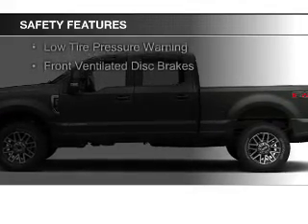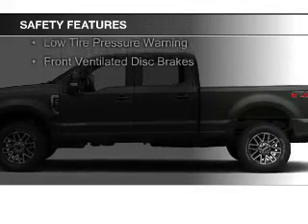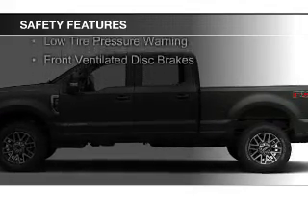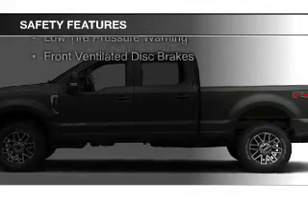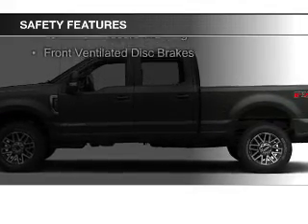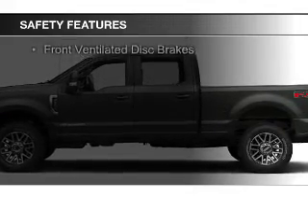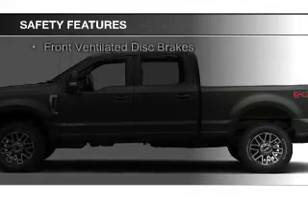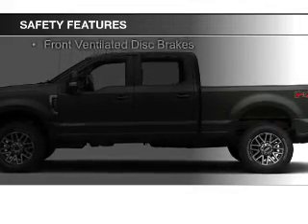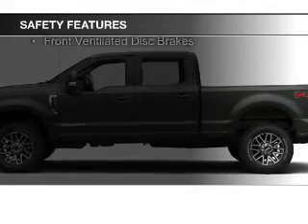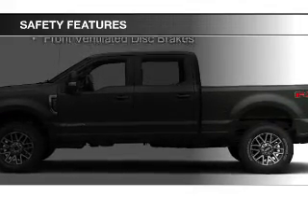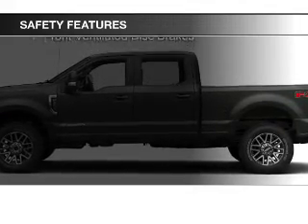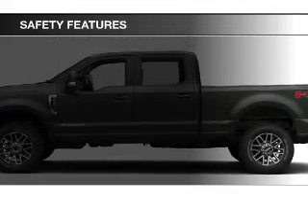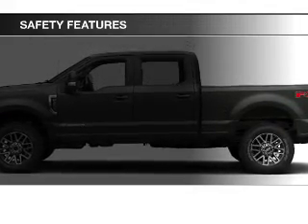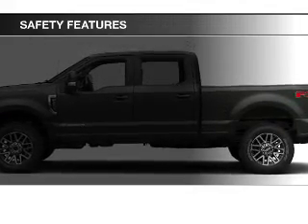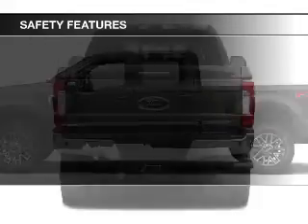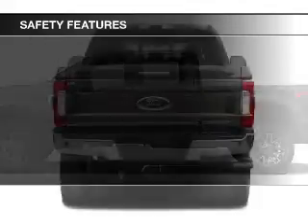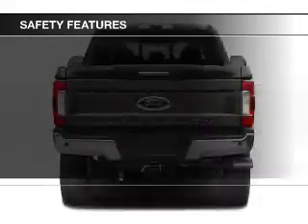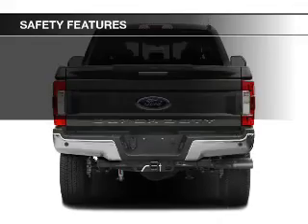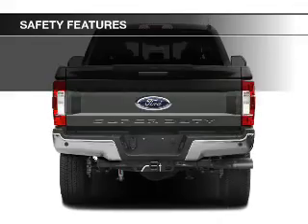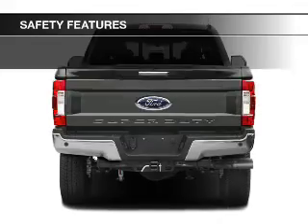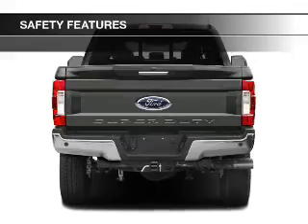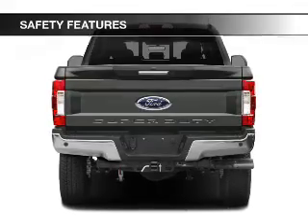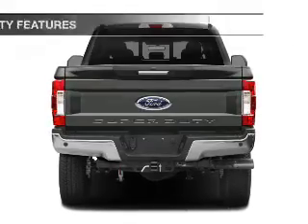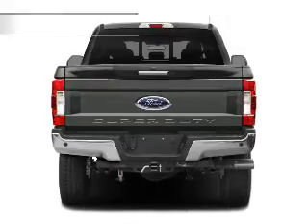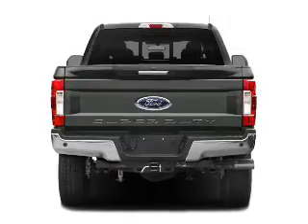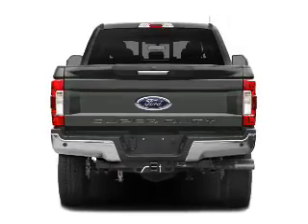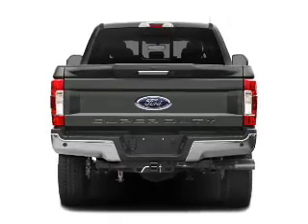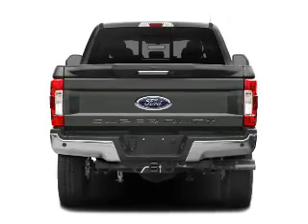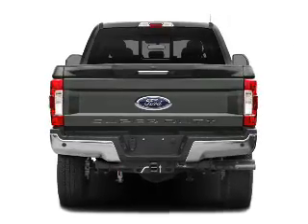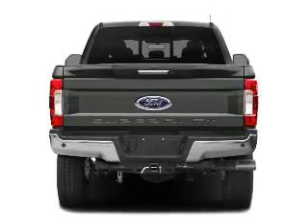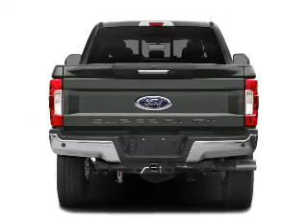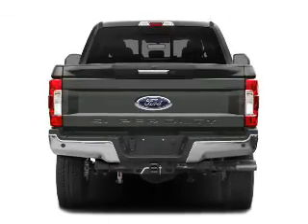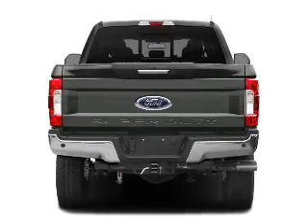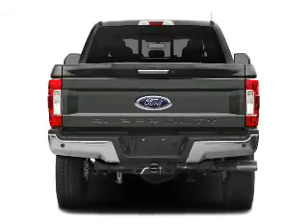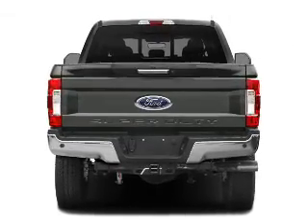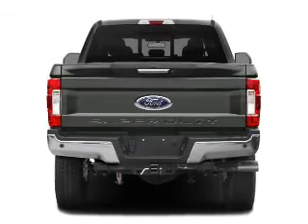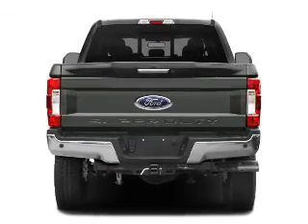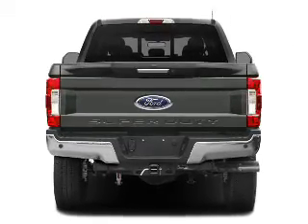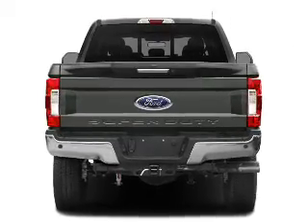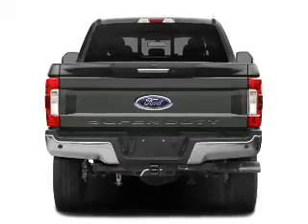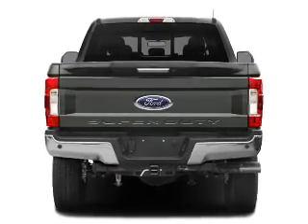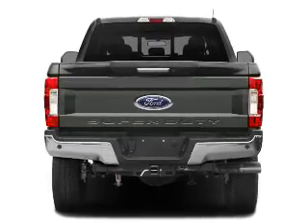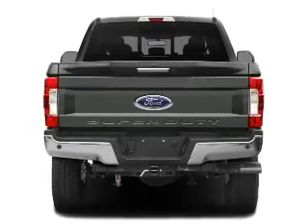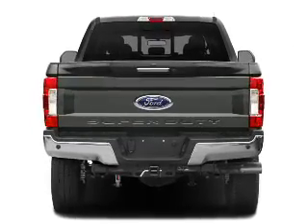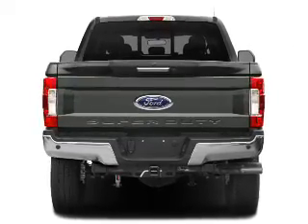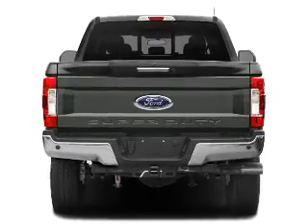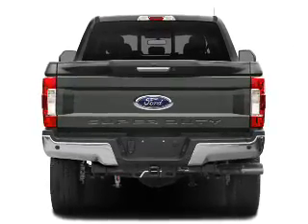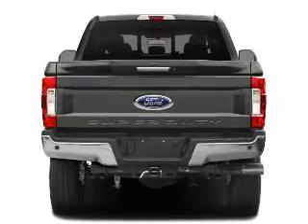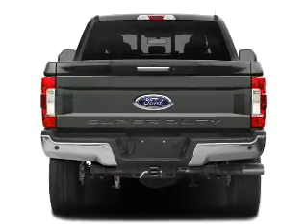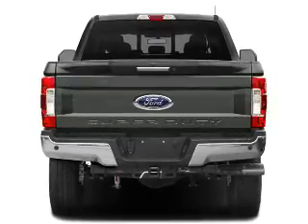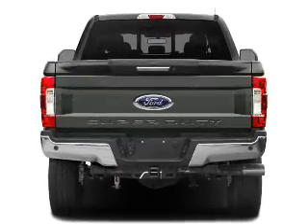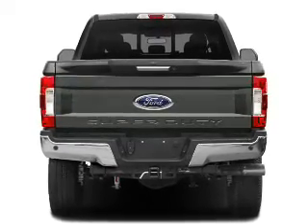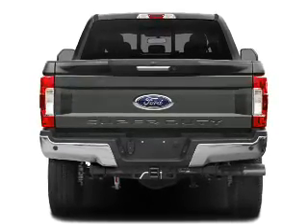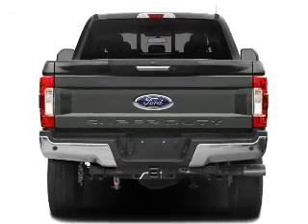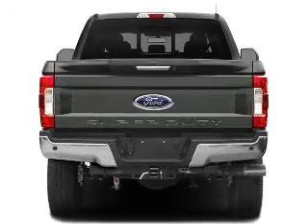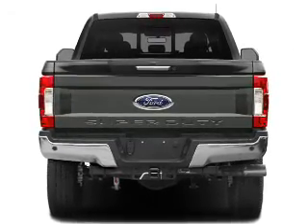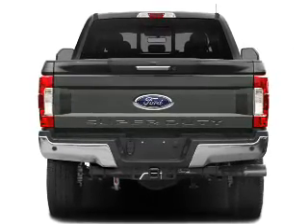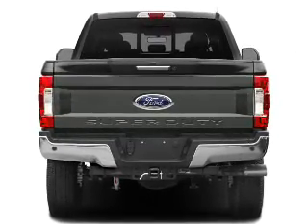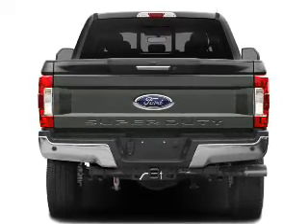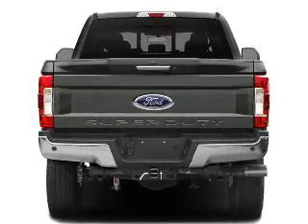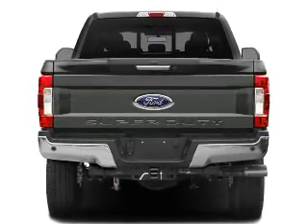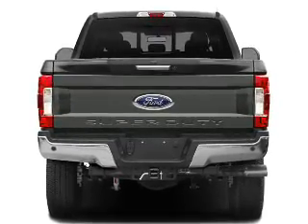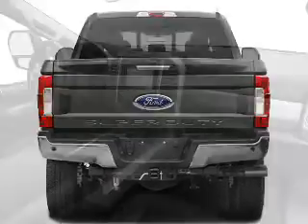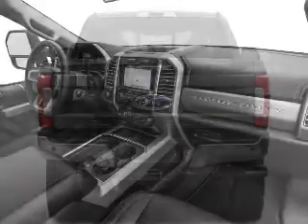Parking sensors, stability control, a passenger airbag, low tire pressure warning, and front ventilated disc brakes.